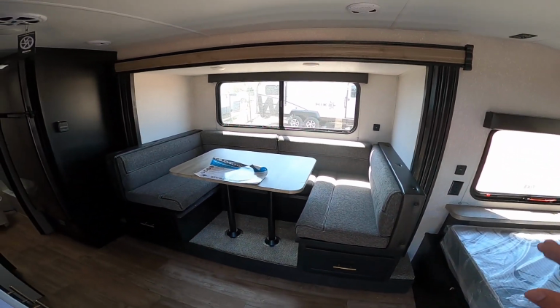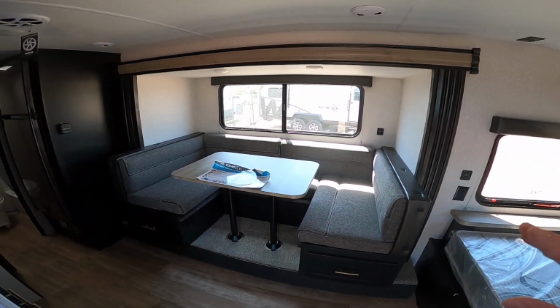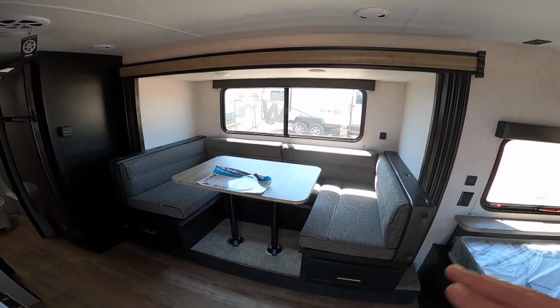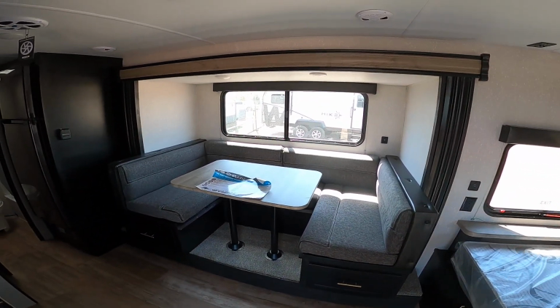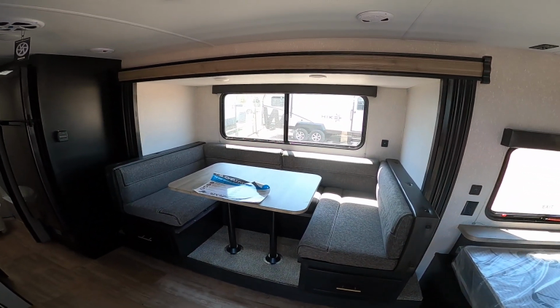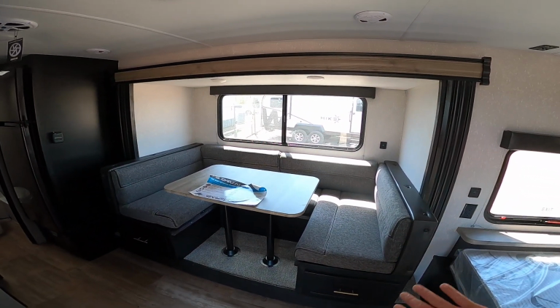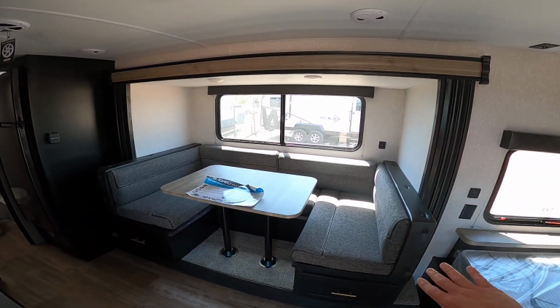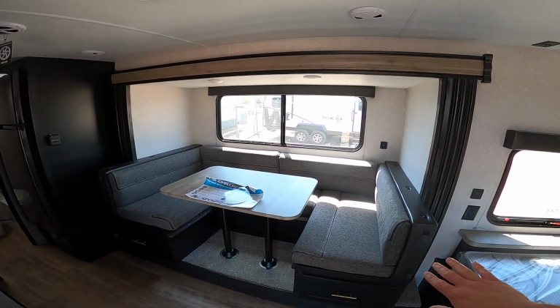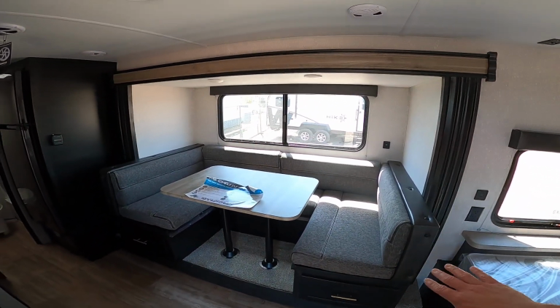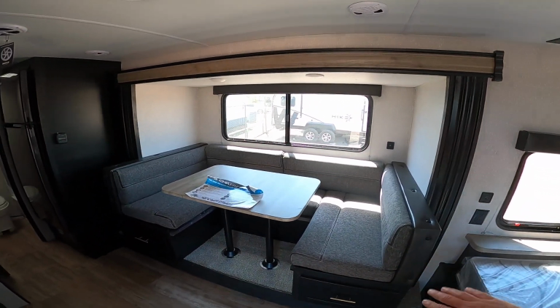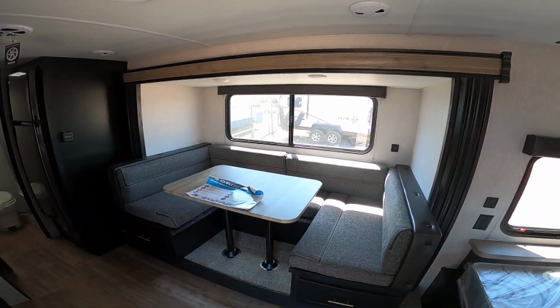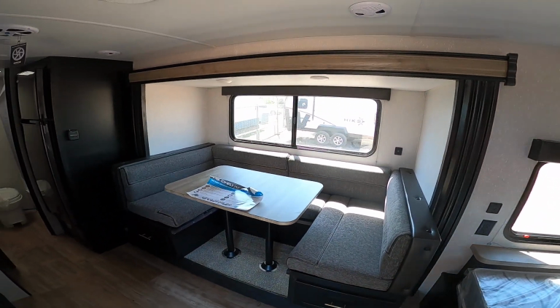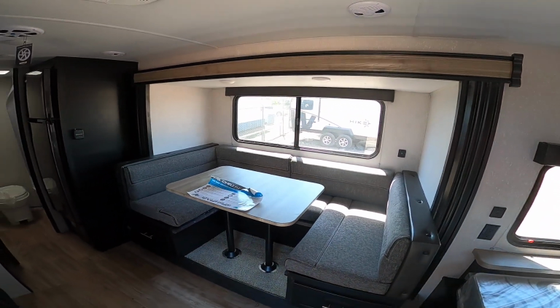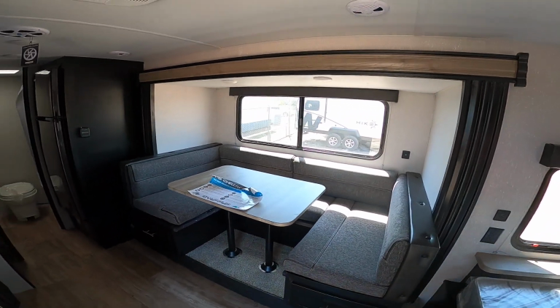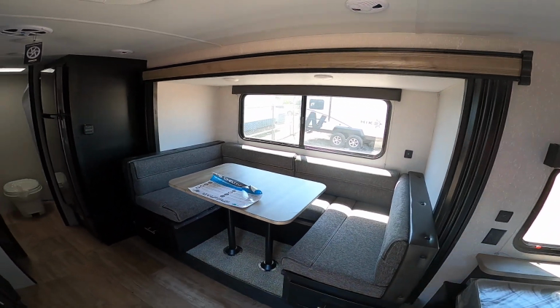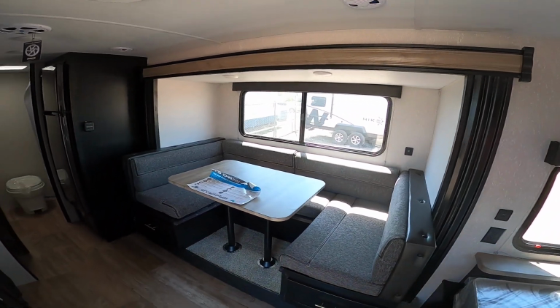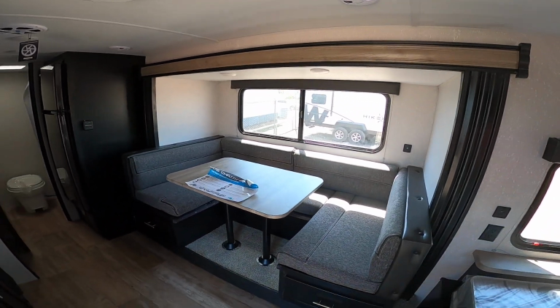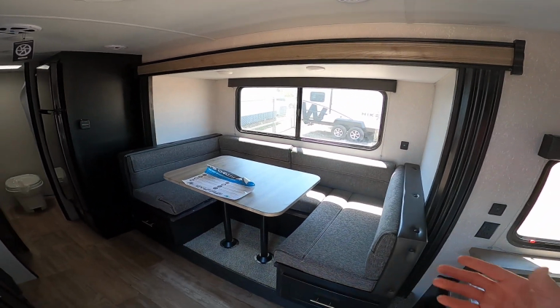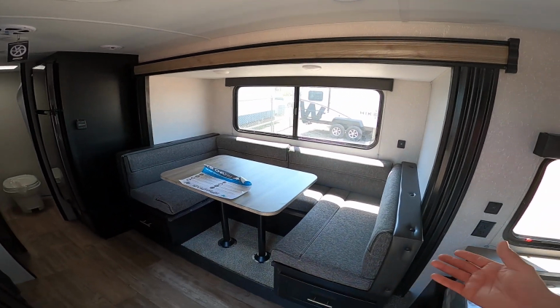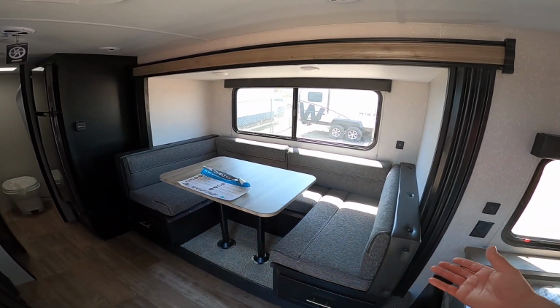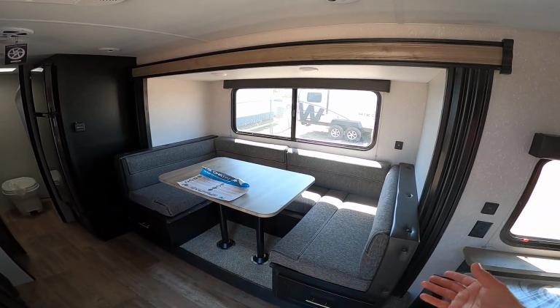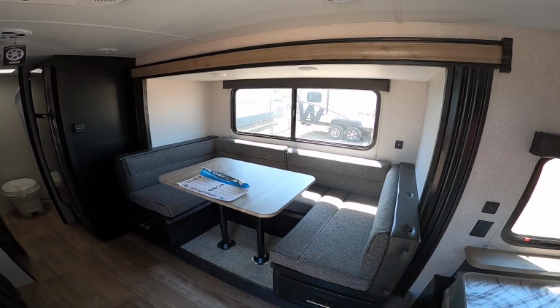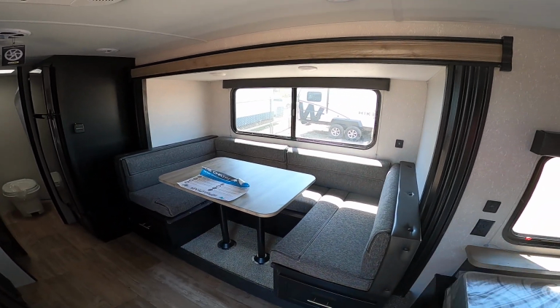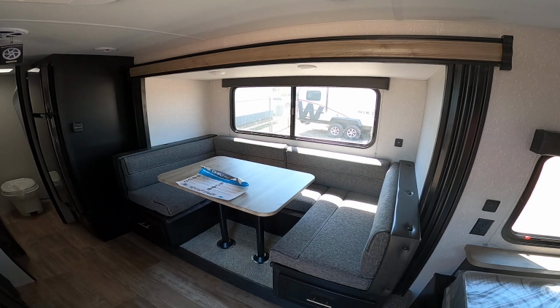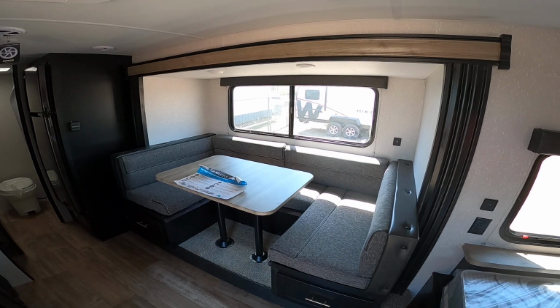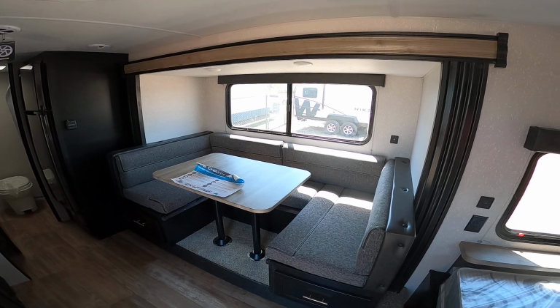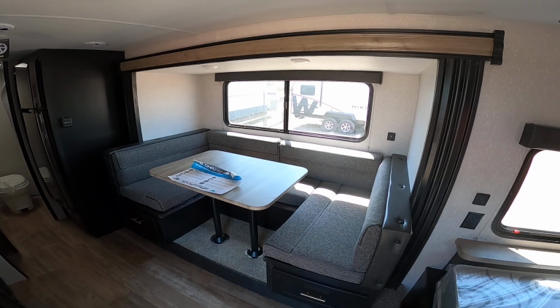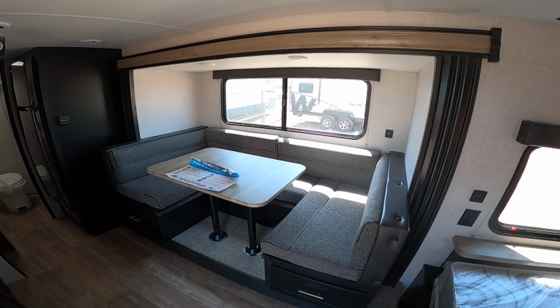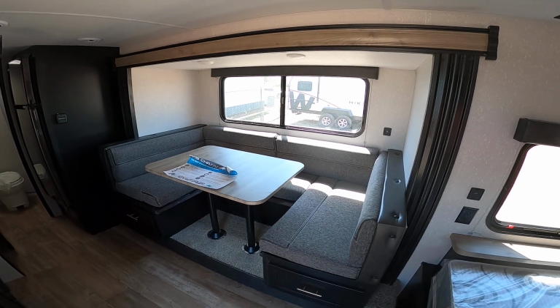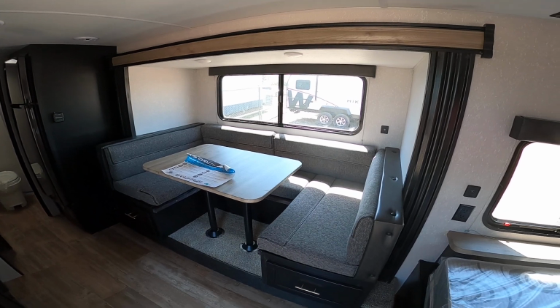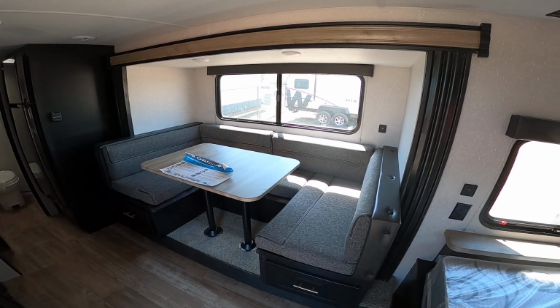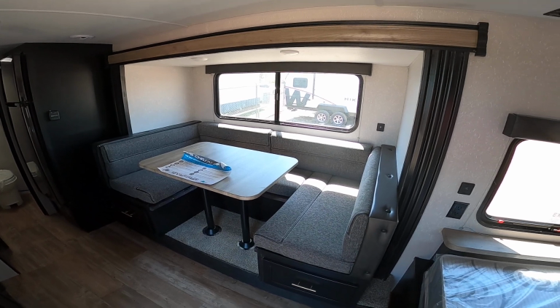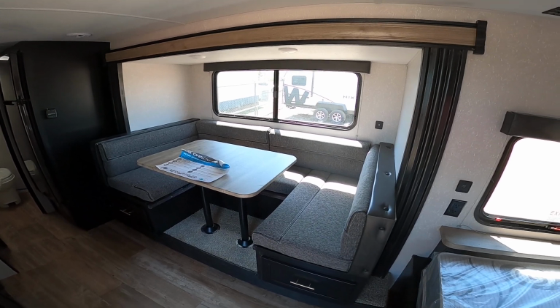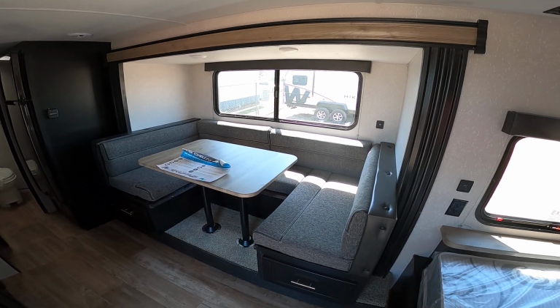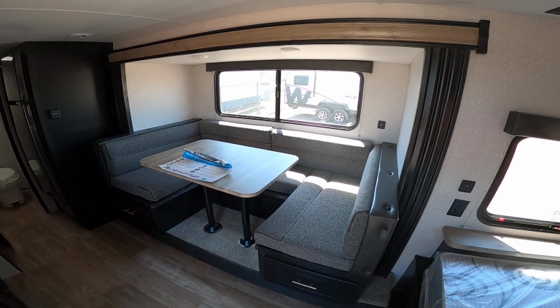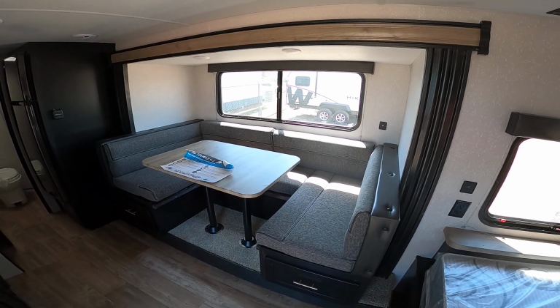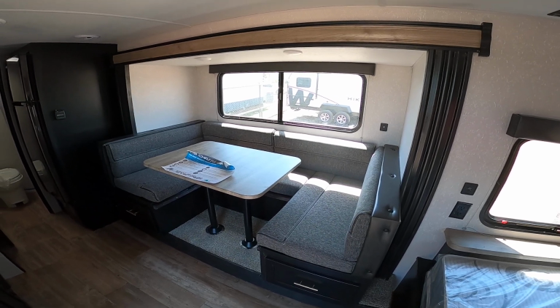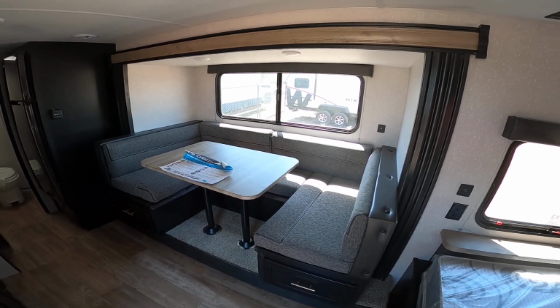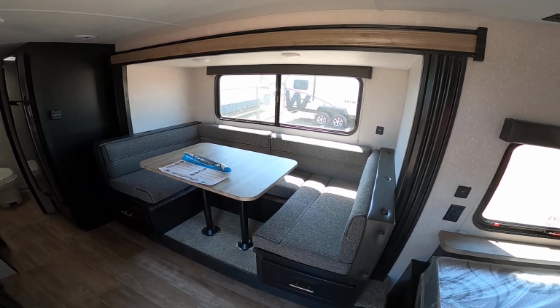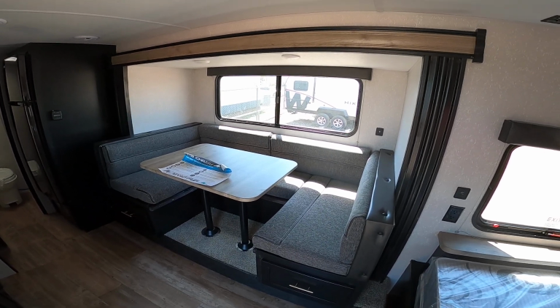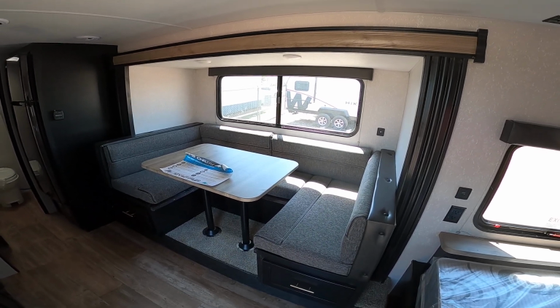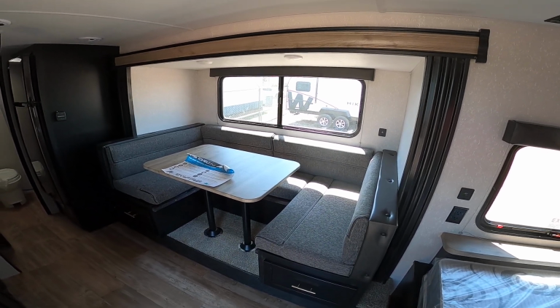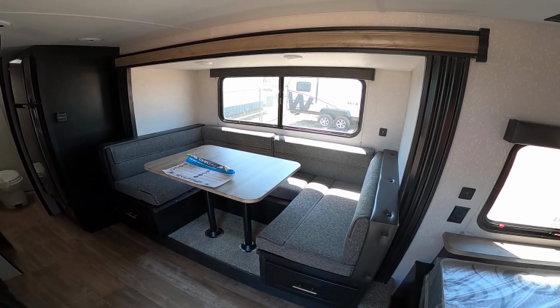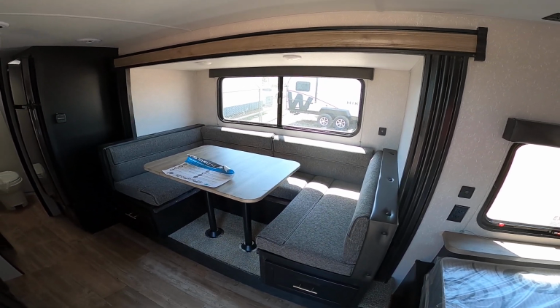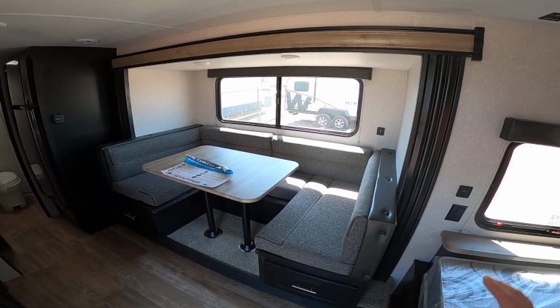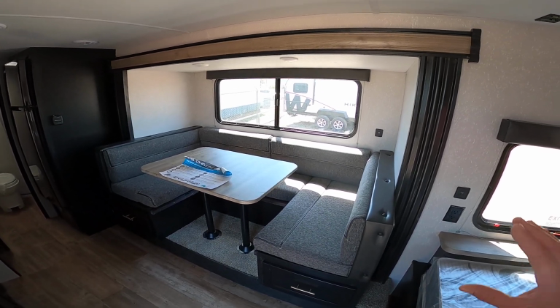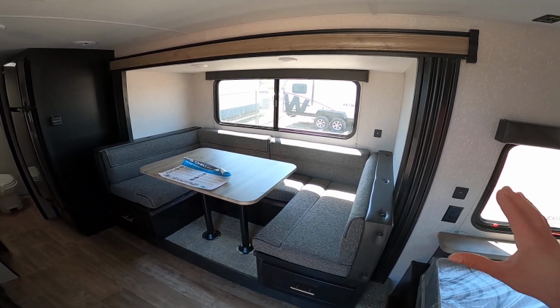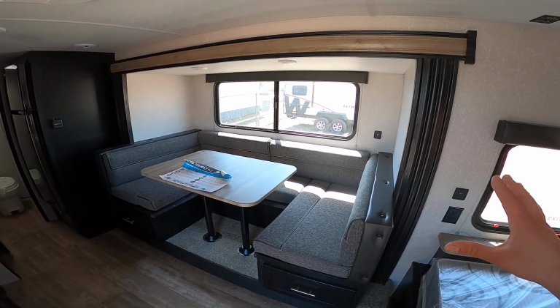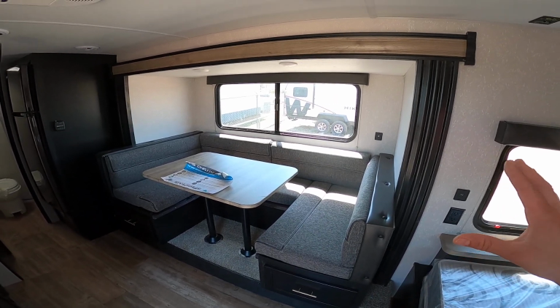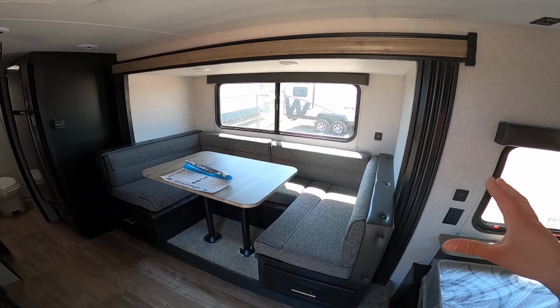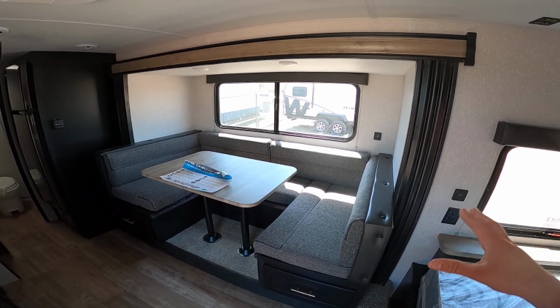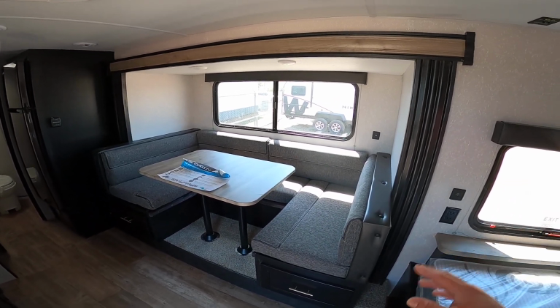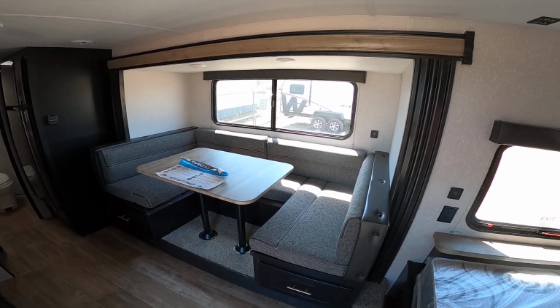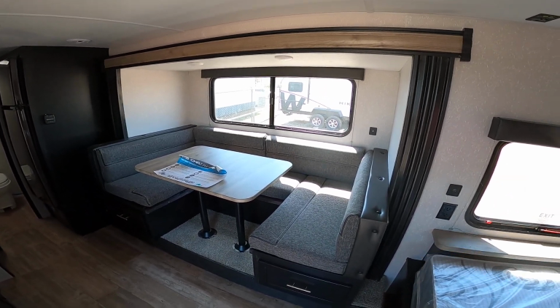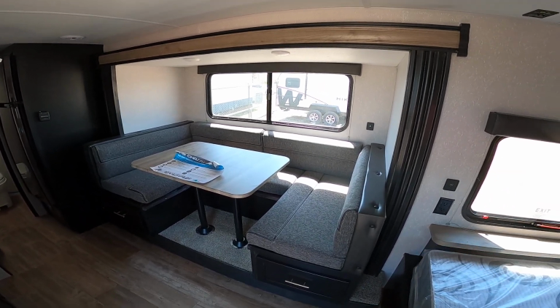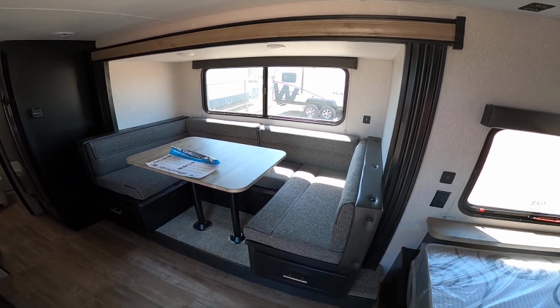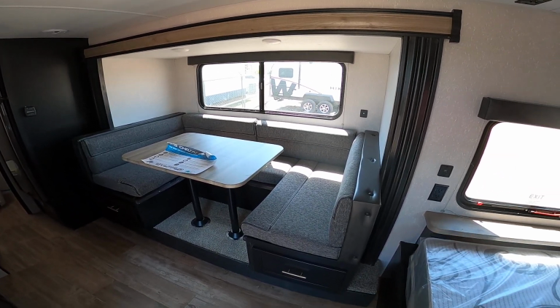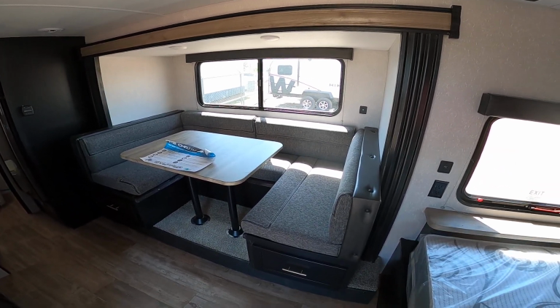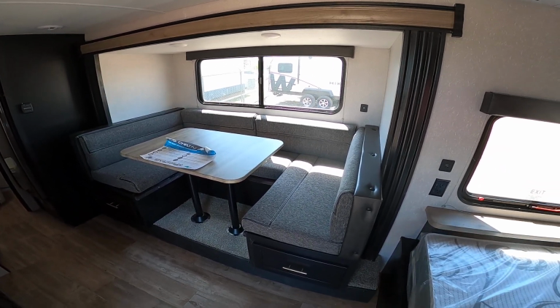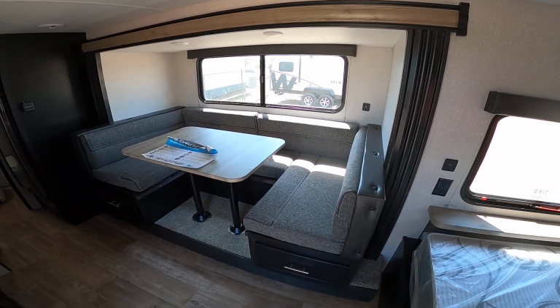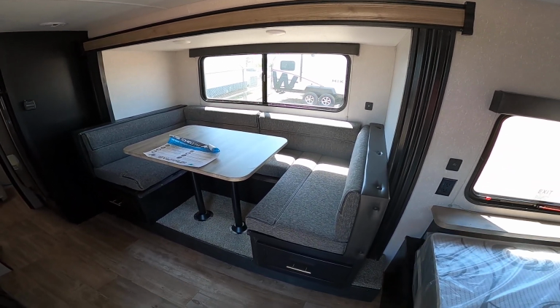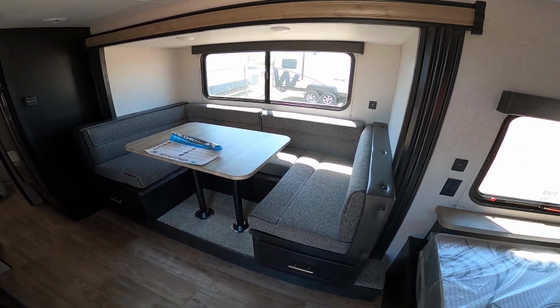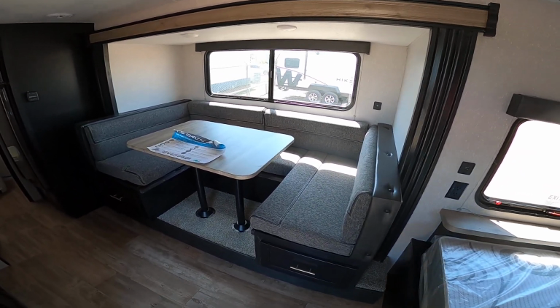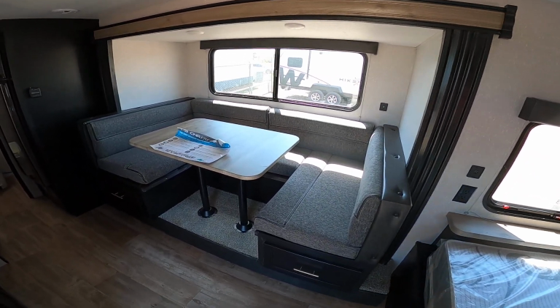Here we have a large slide. They actually use this slide on two 23-foot models, so you have a big slide in a small camper.